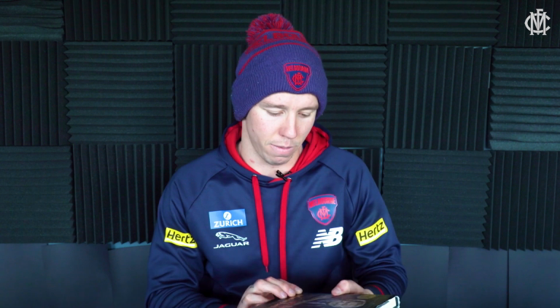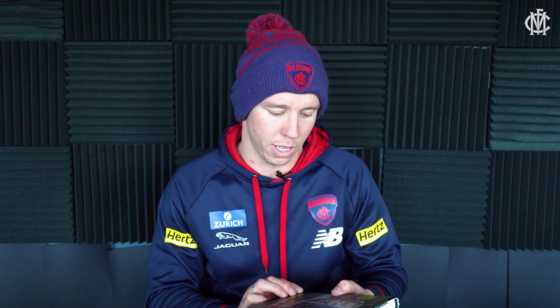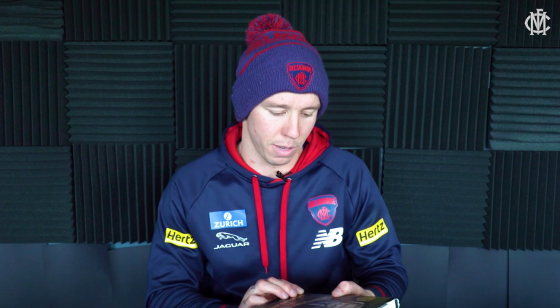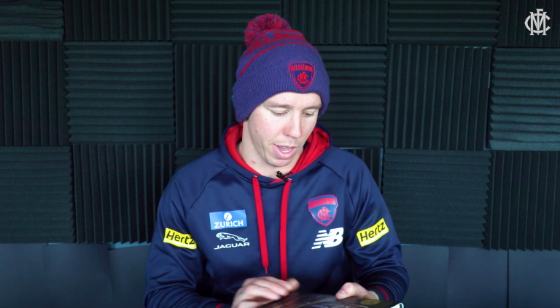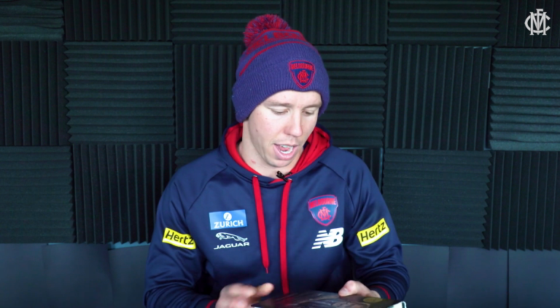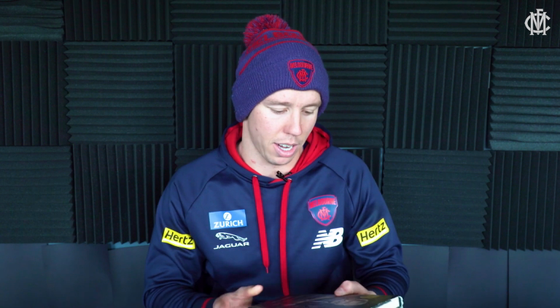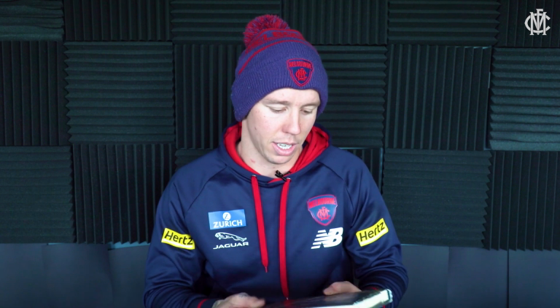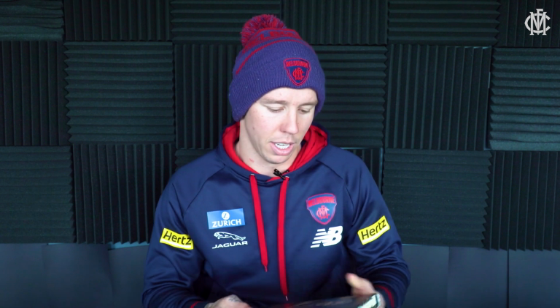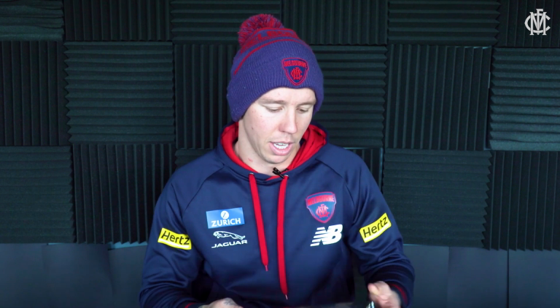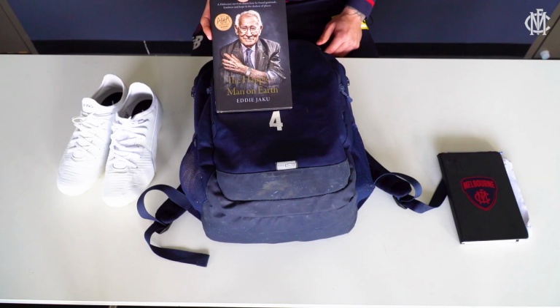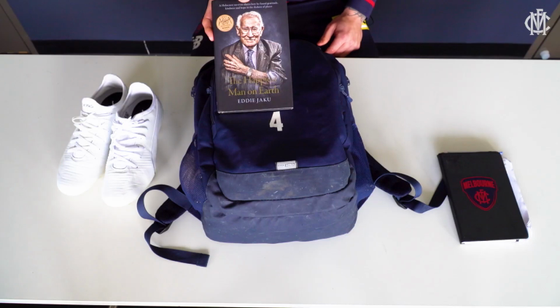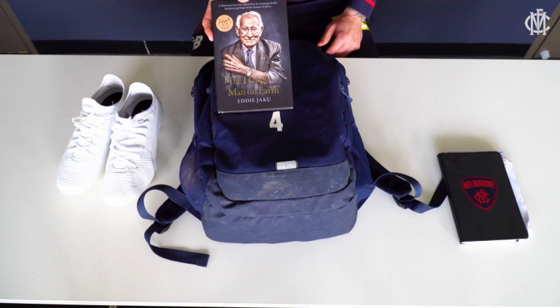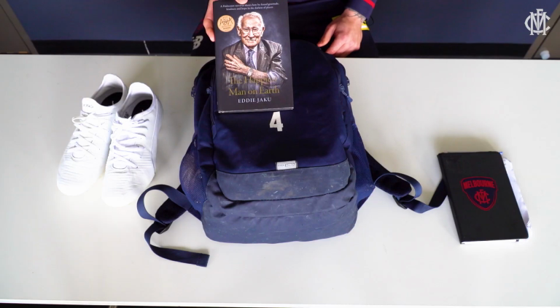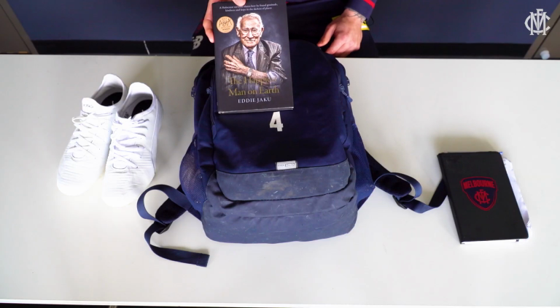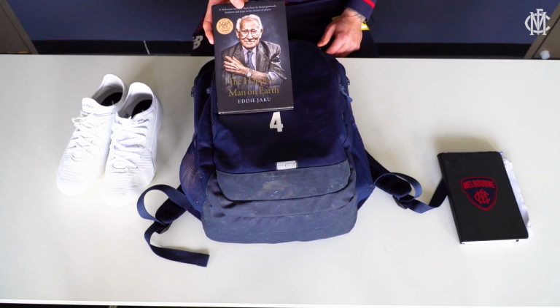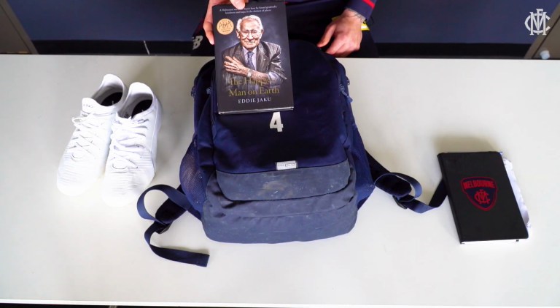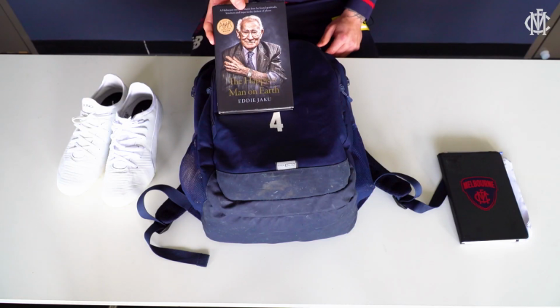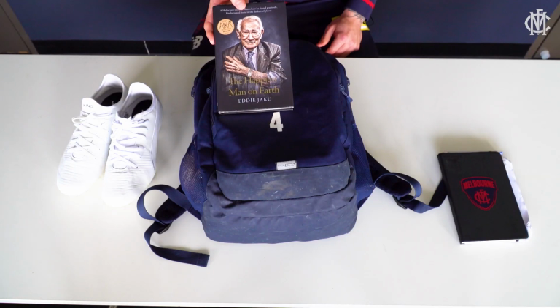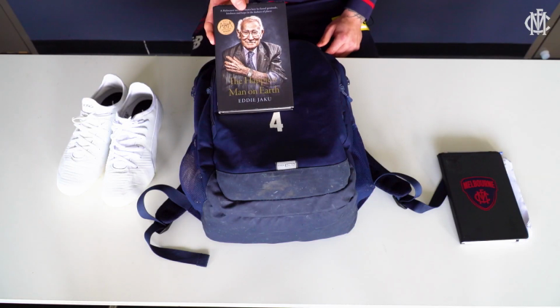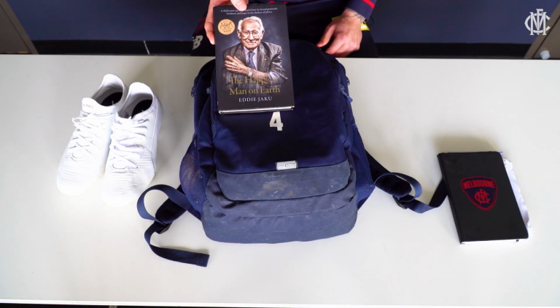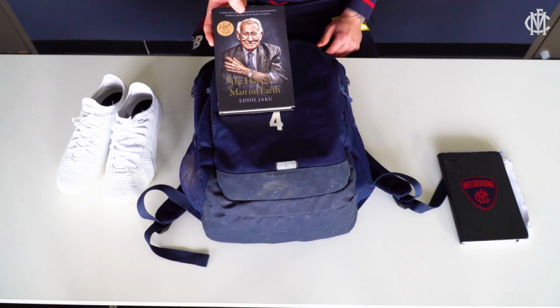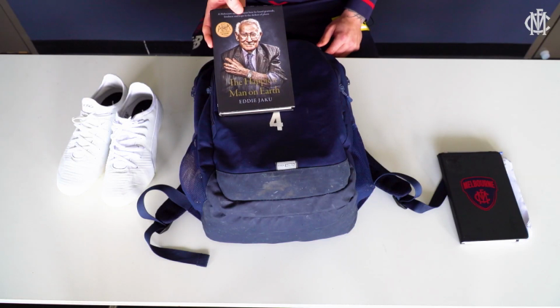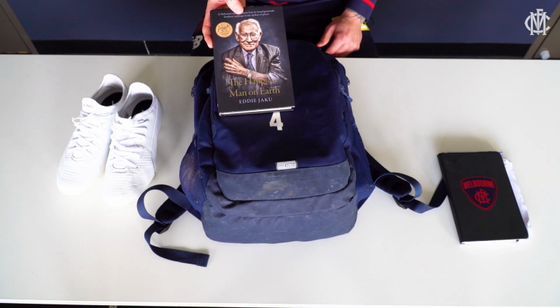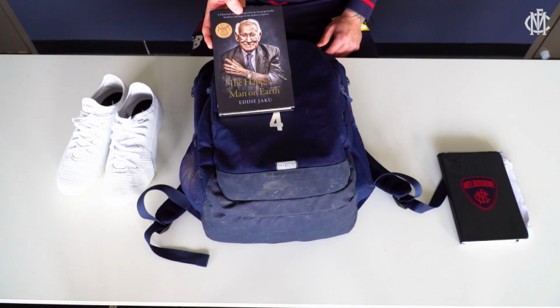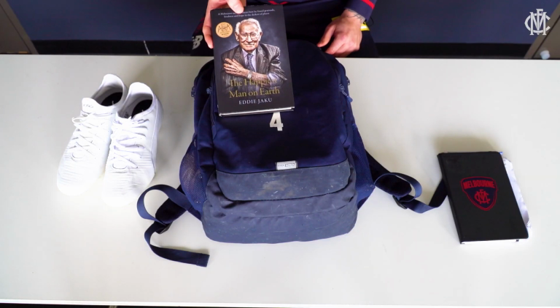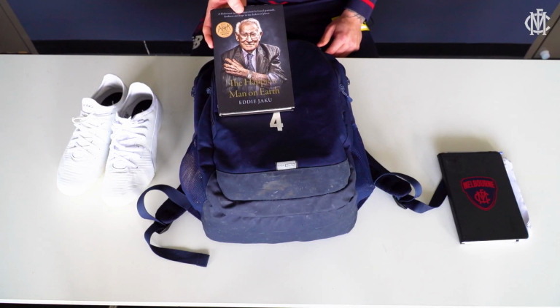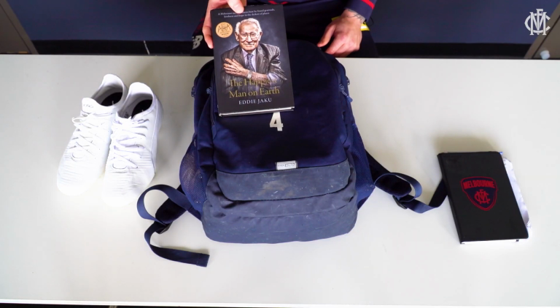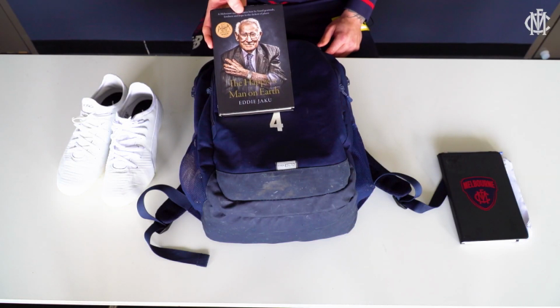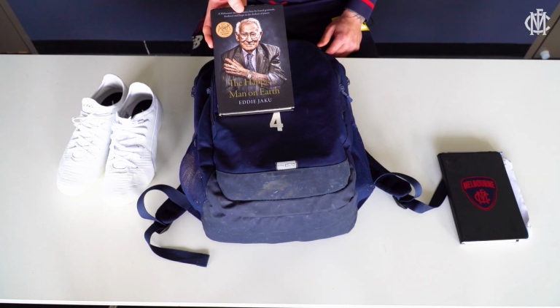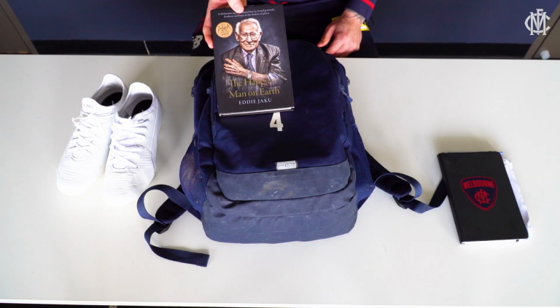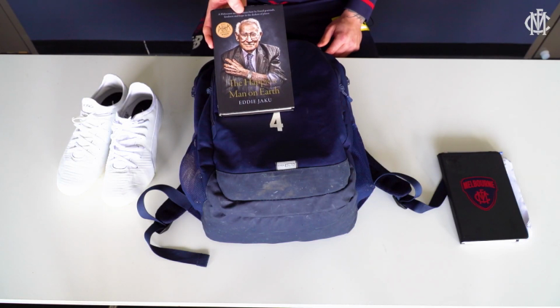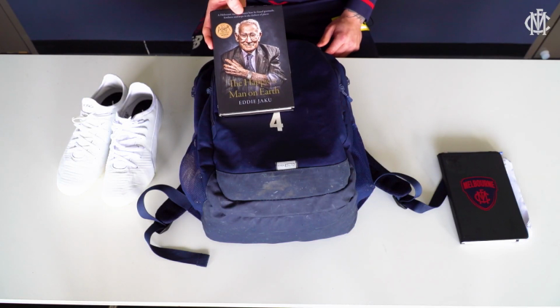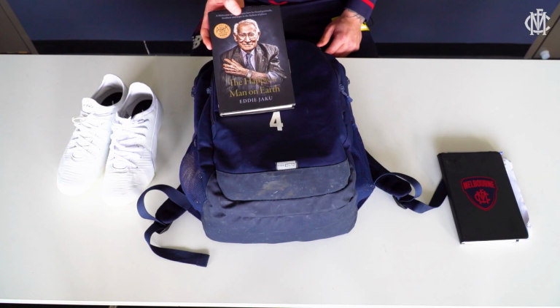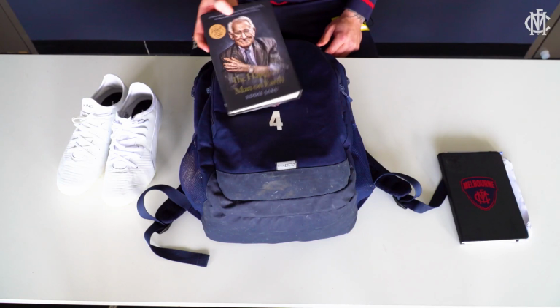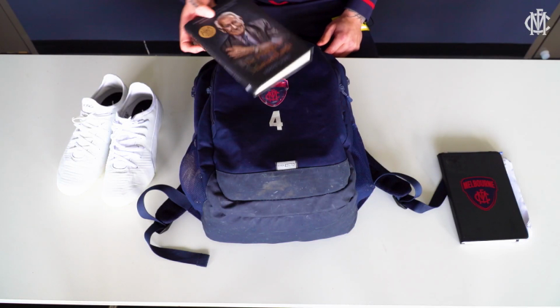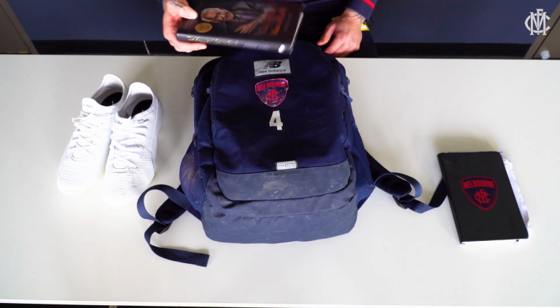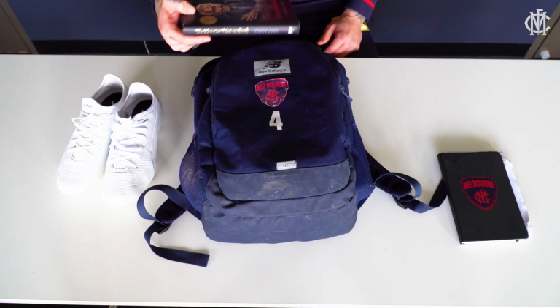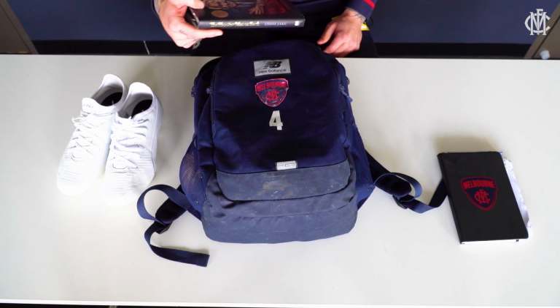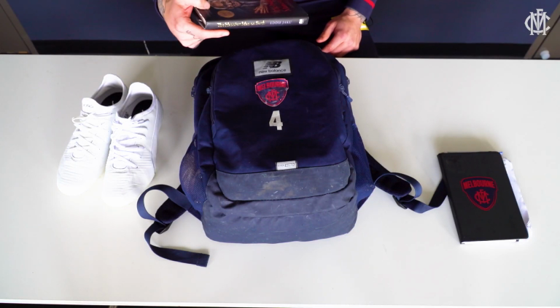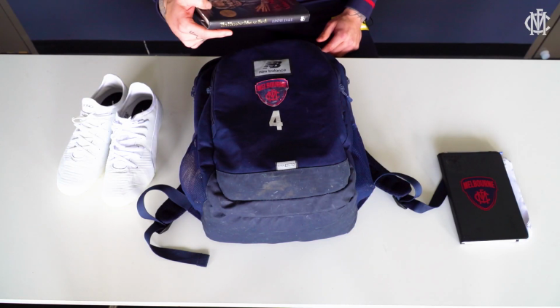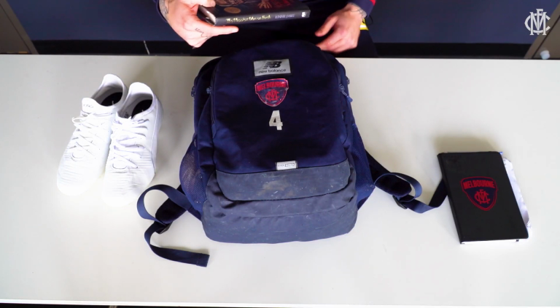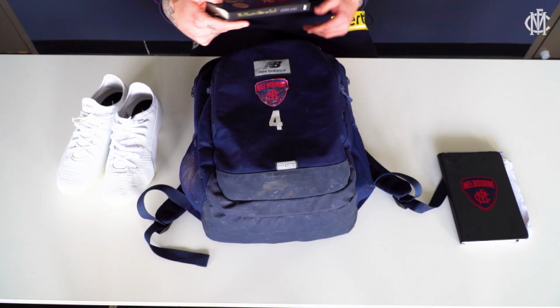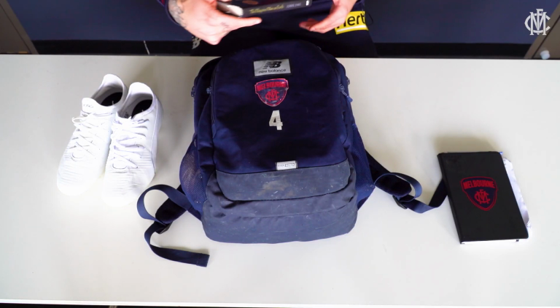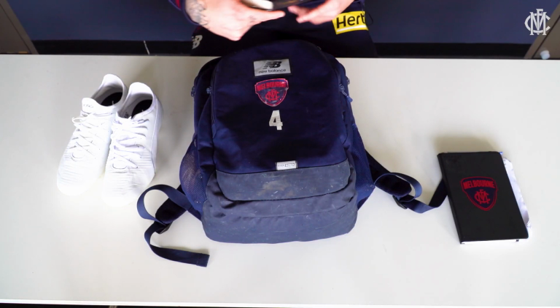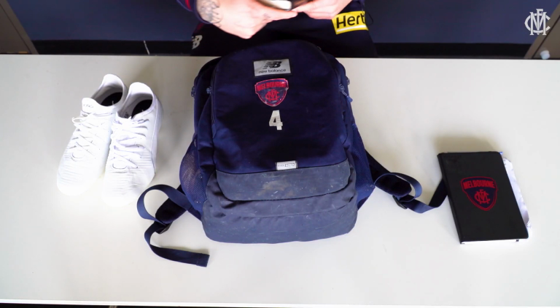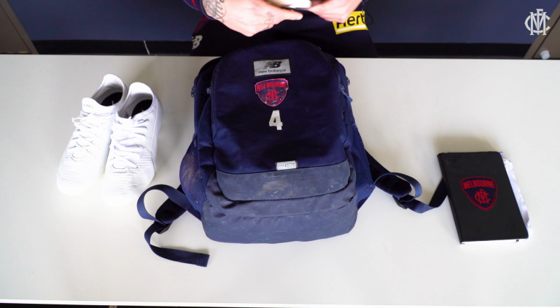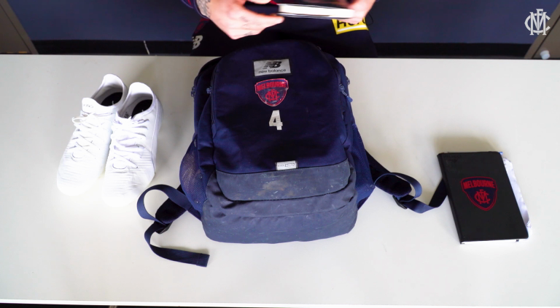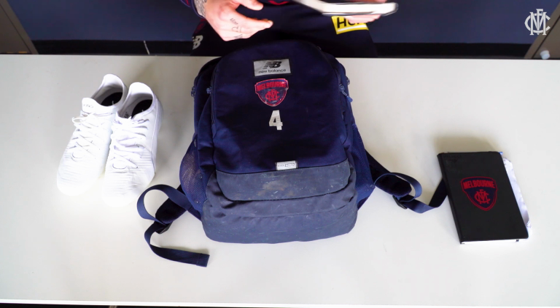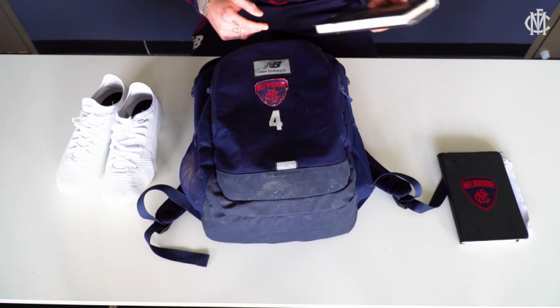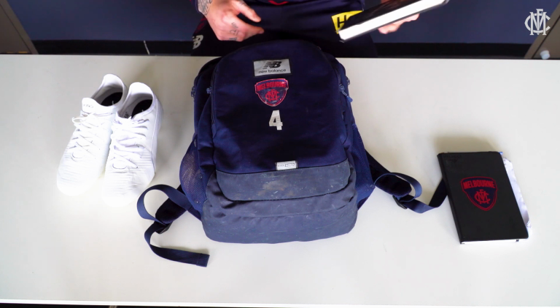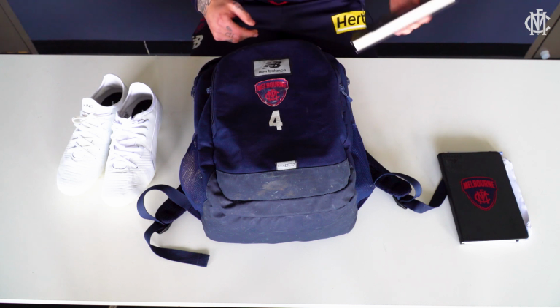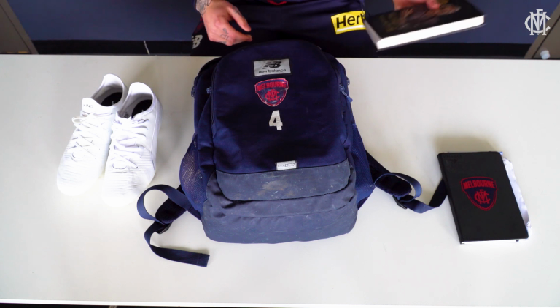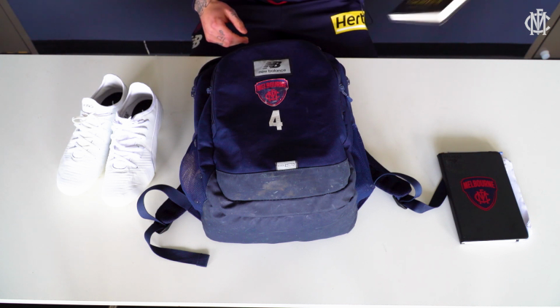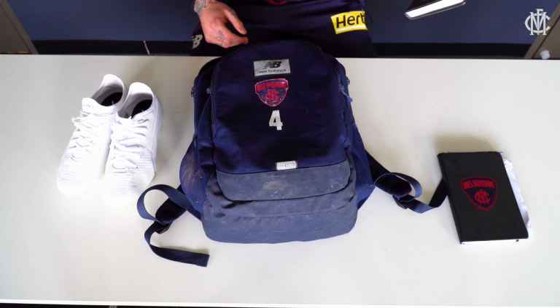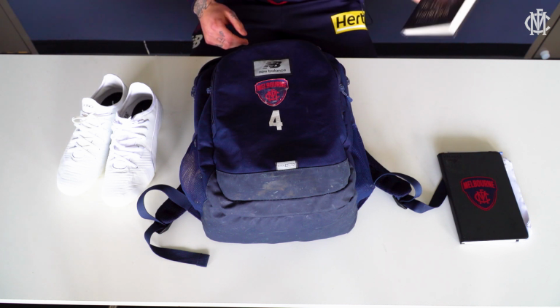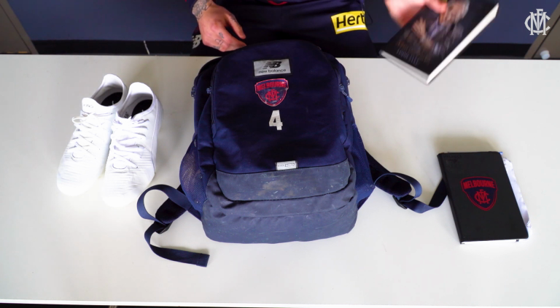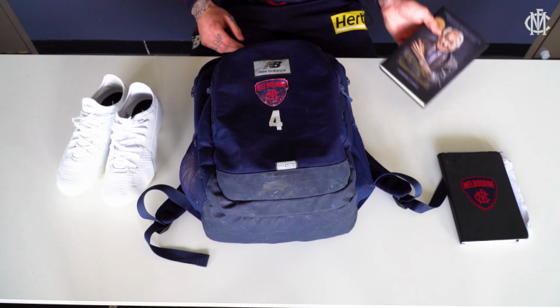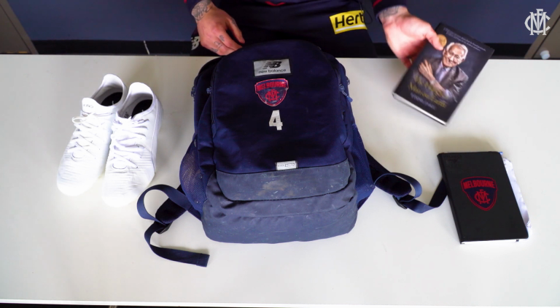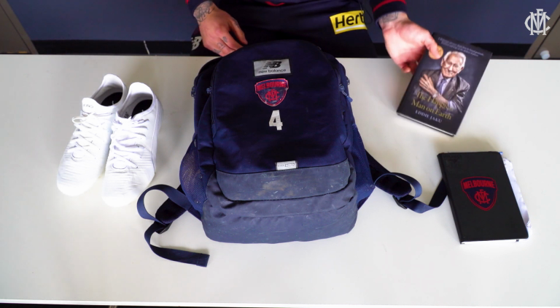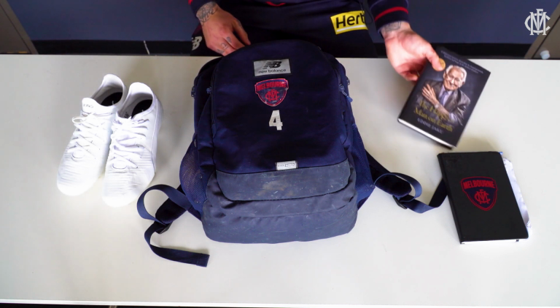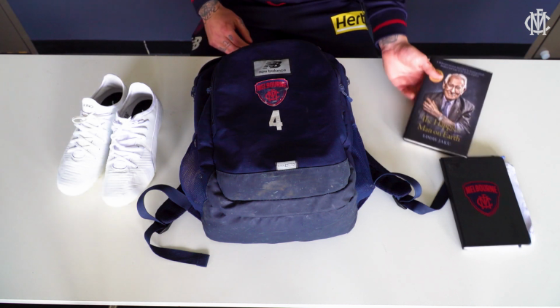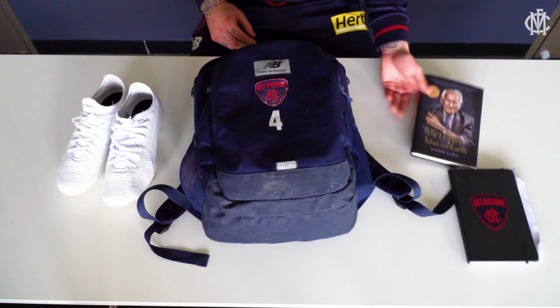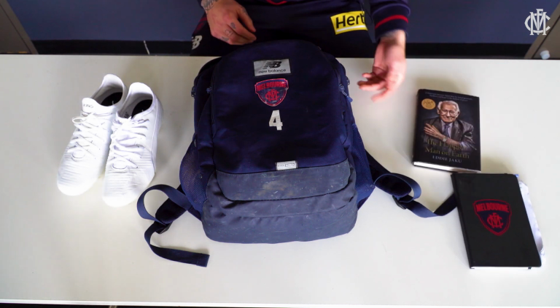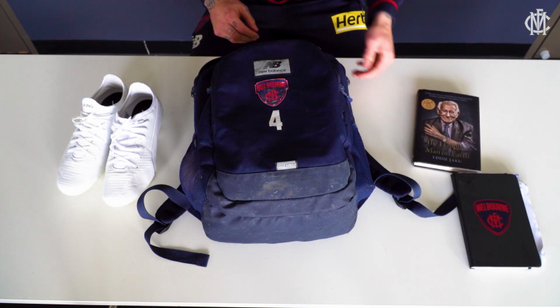It's about a survivor of the Holocaust, which I've been reading on interstate trips. I'm not a great reader so it's taken me a while to get through that.